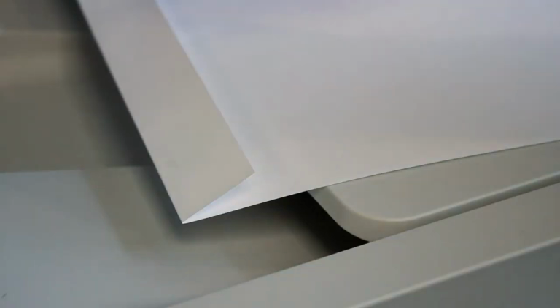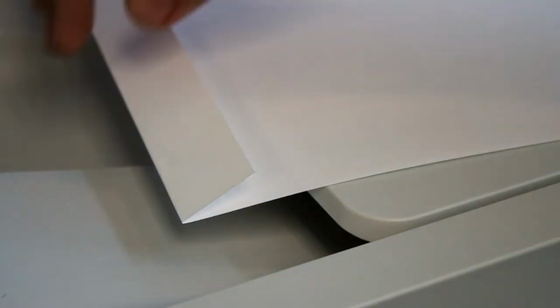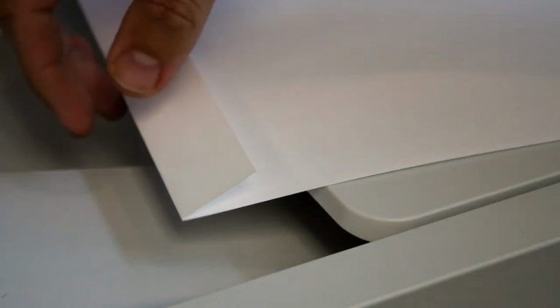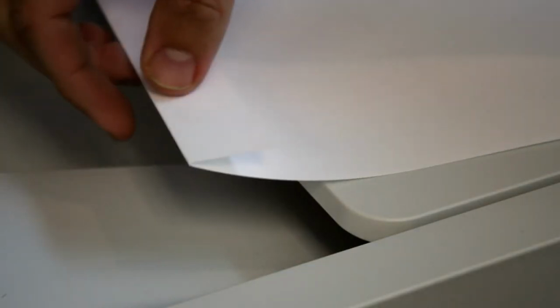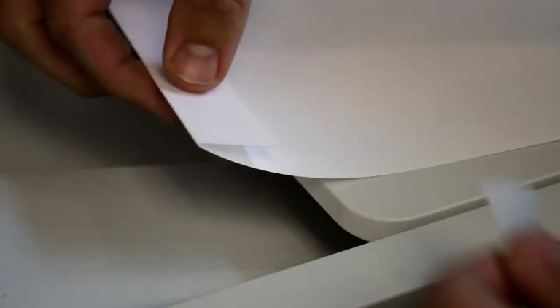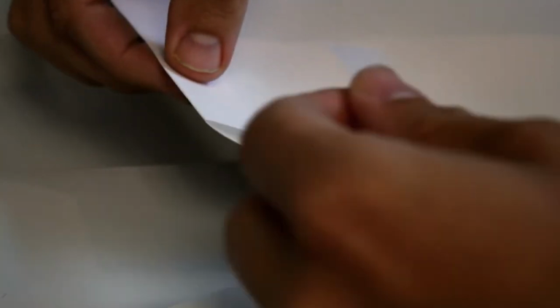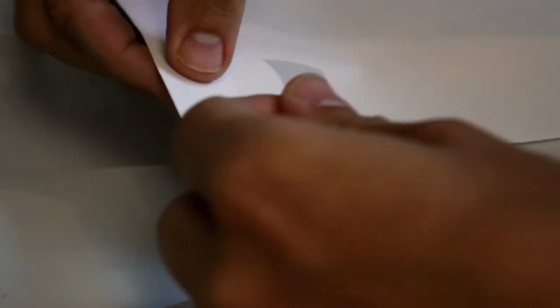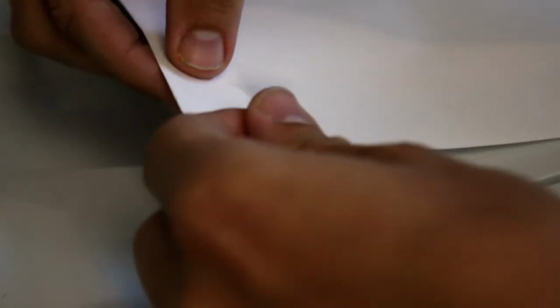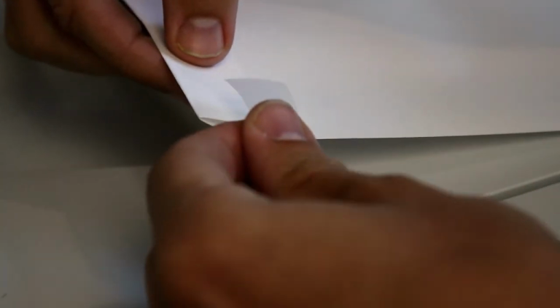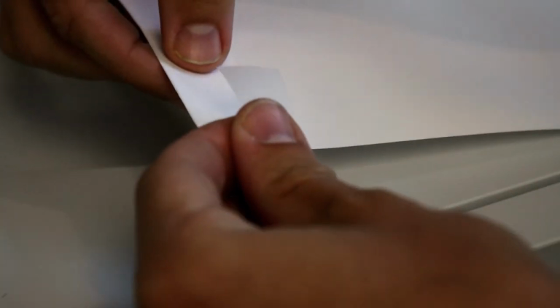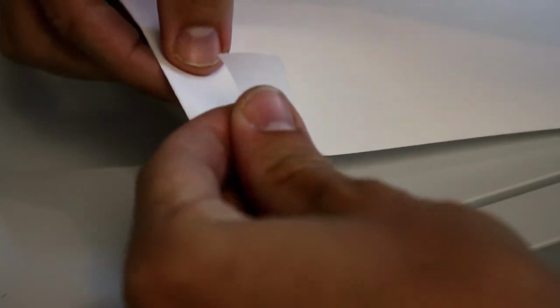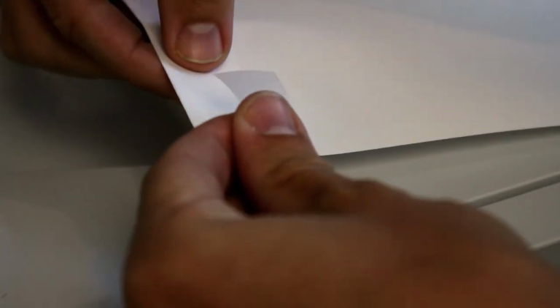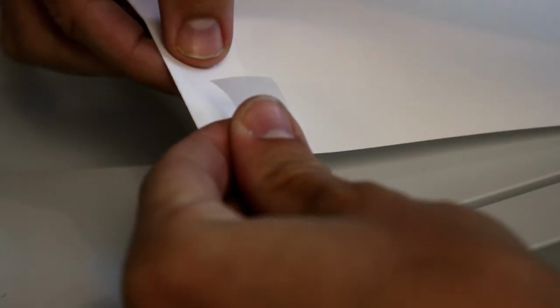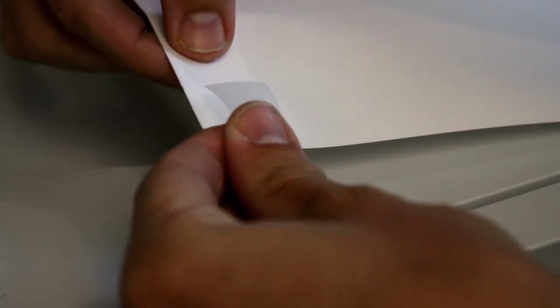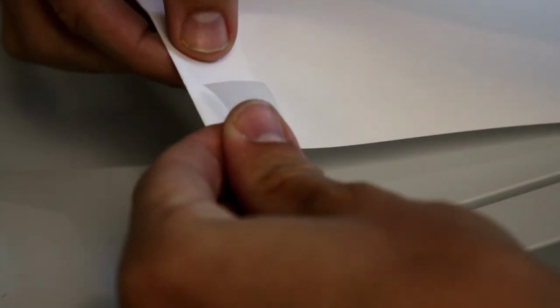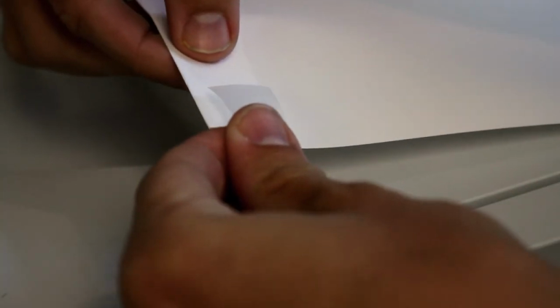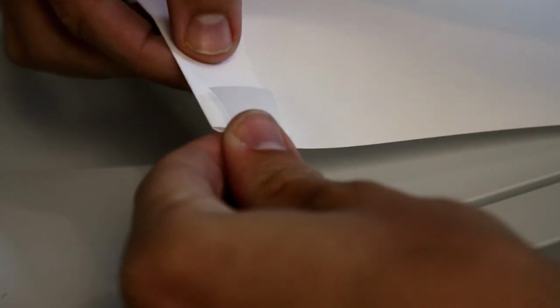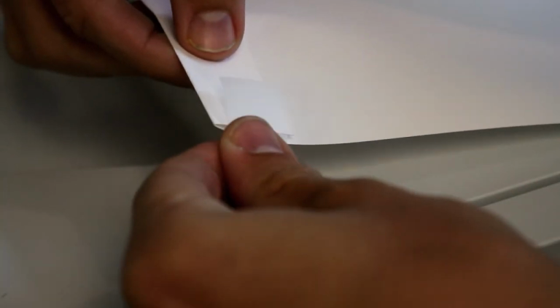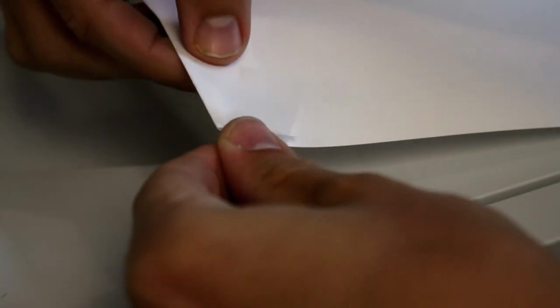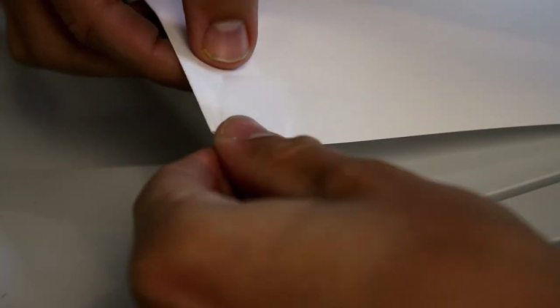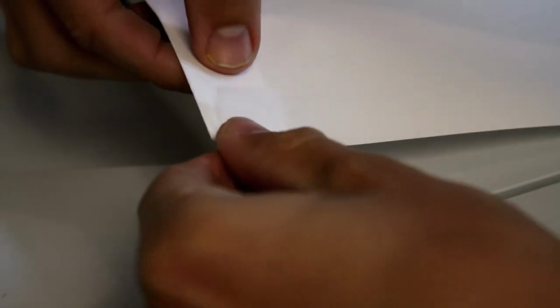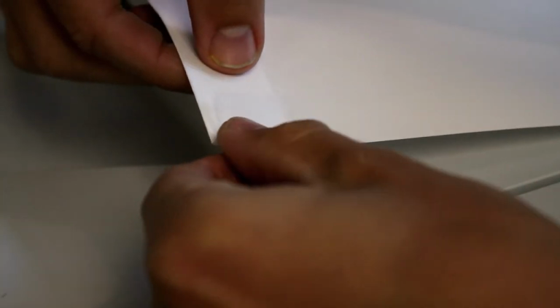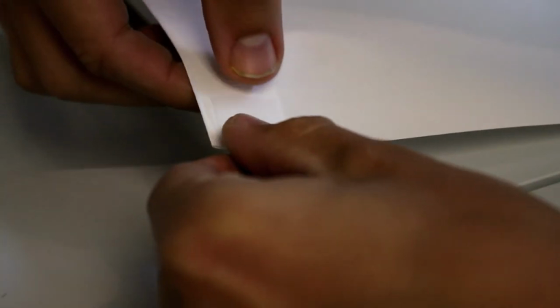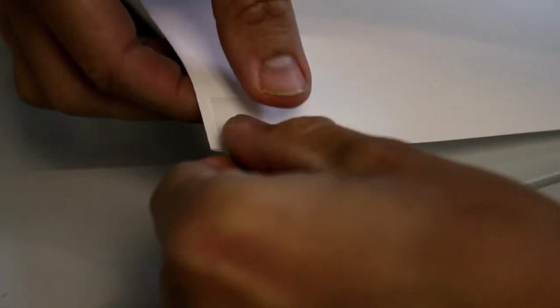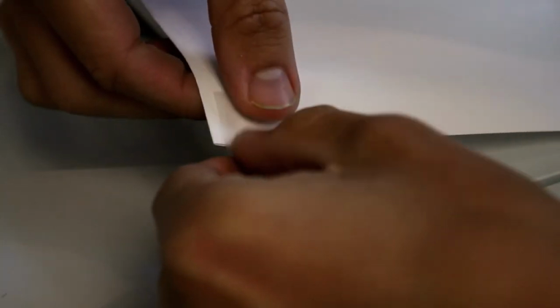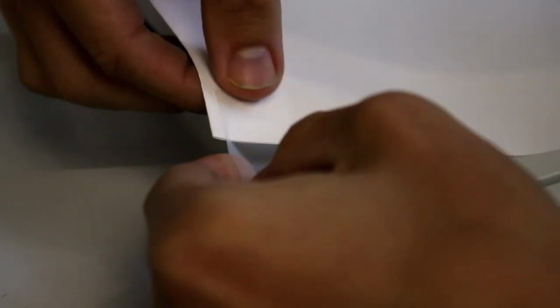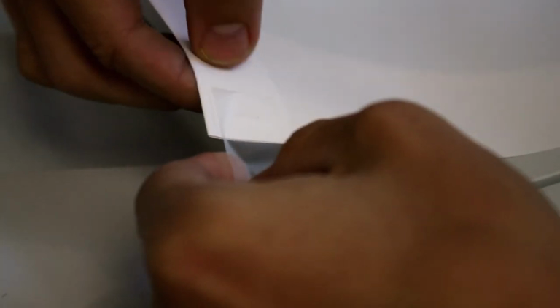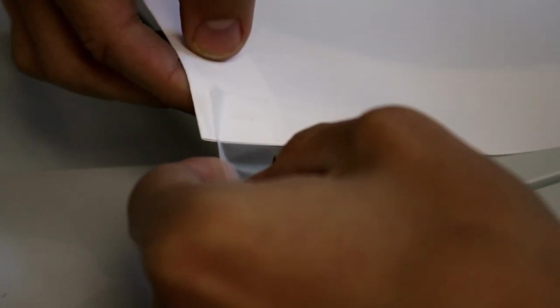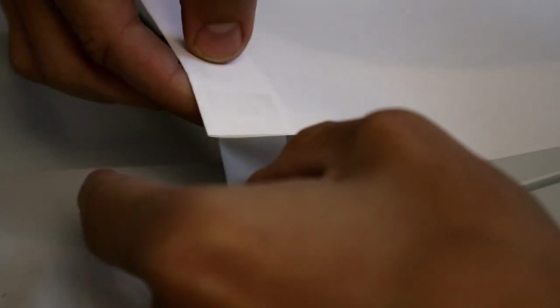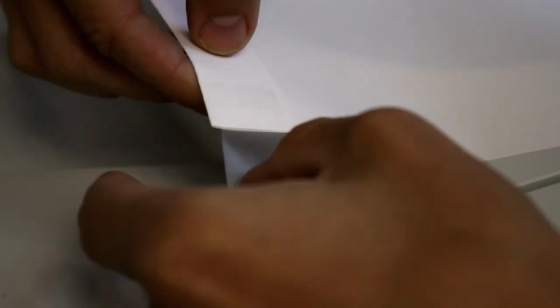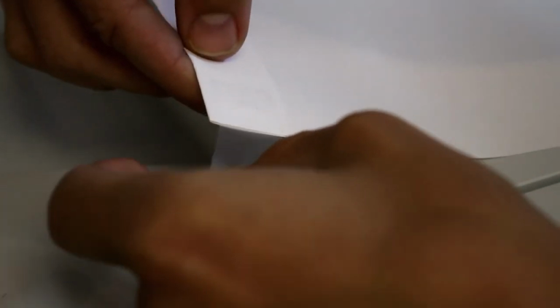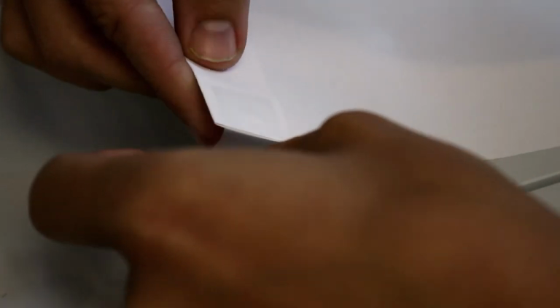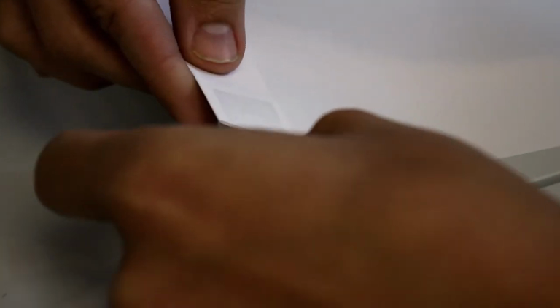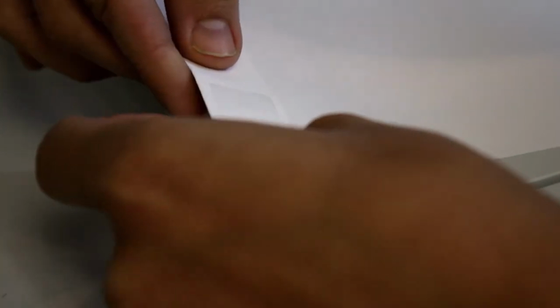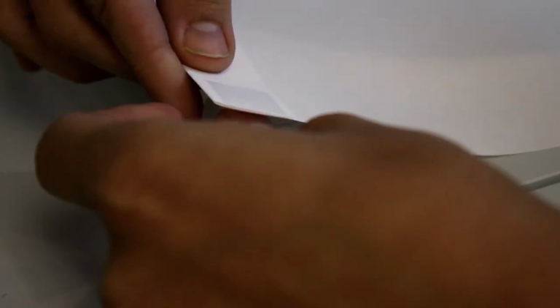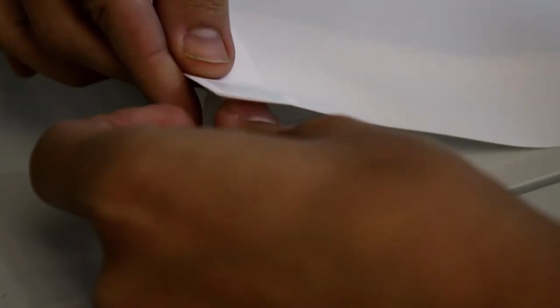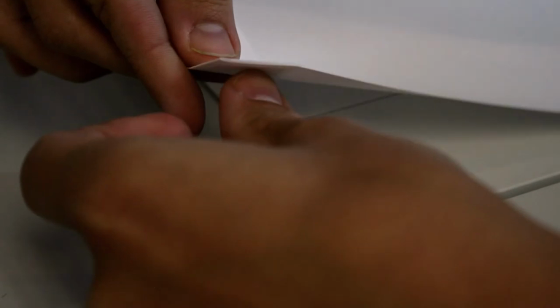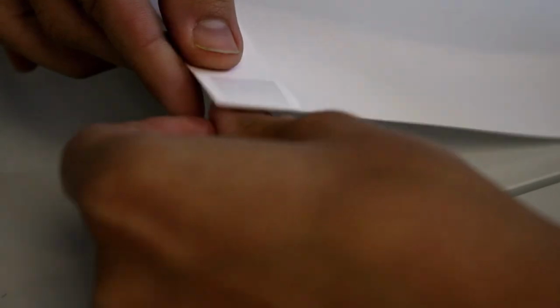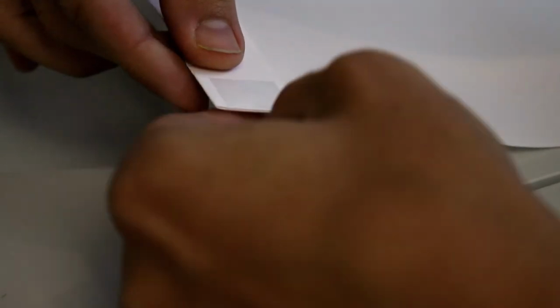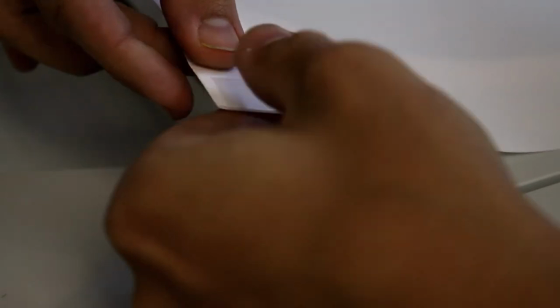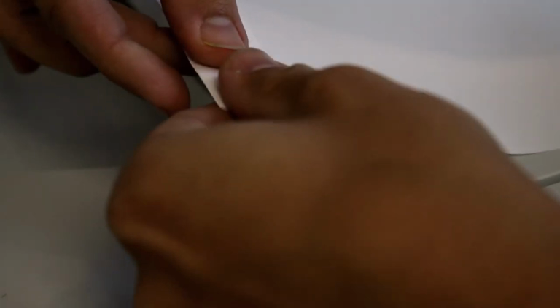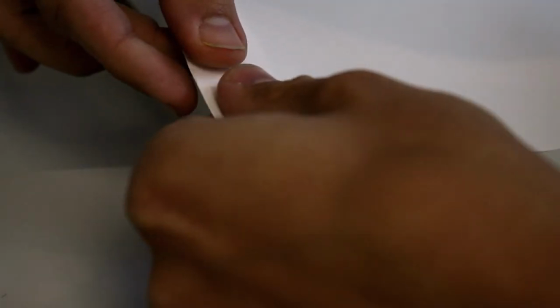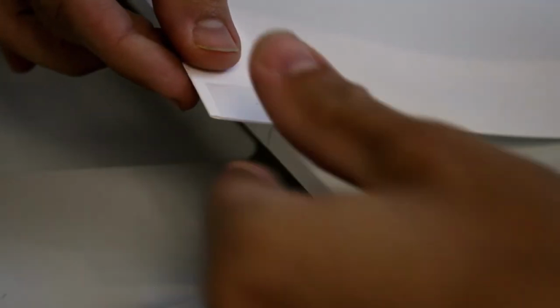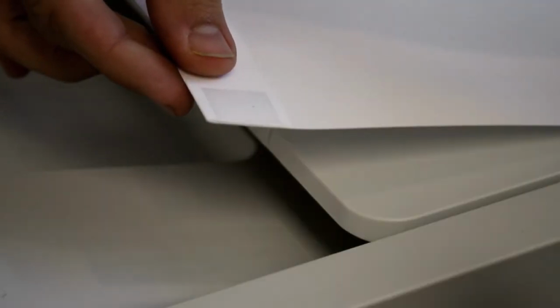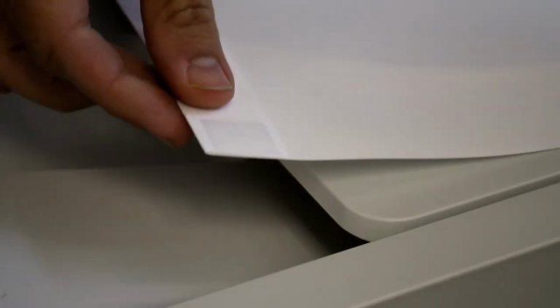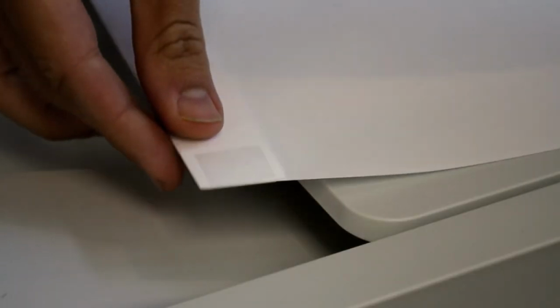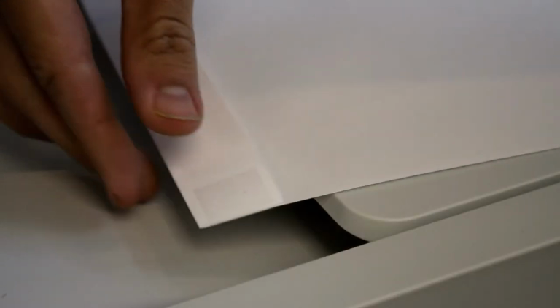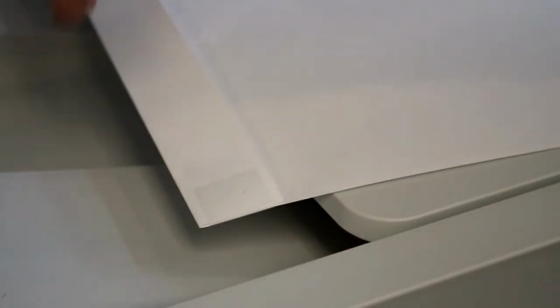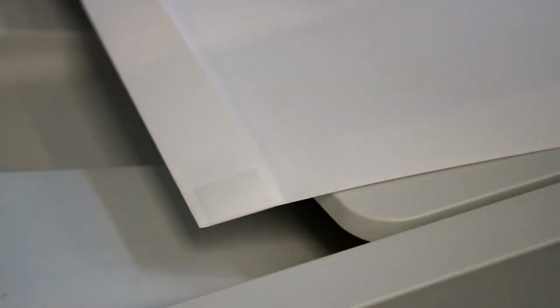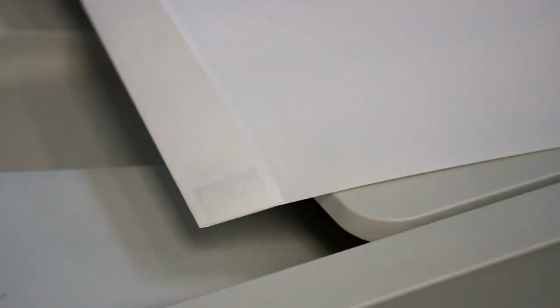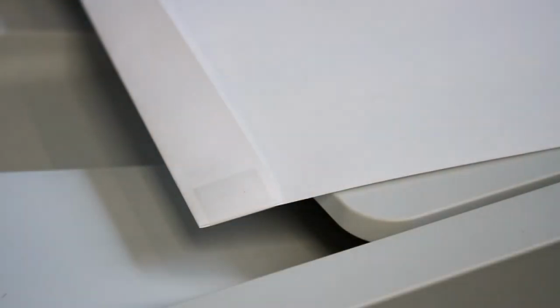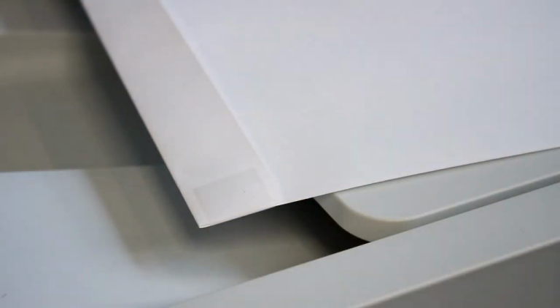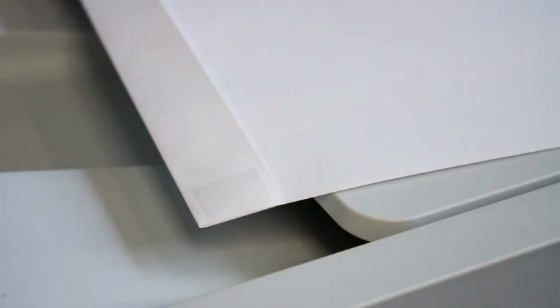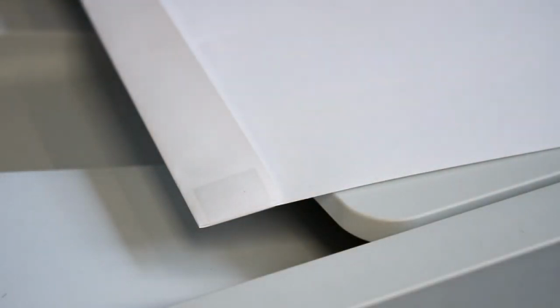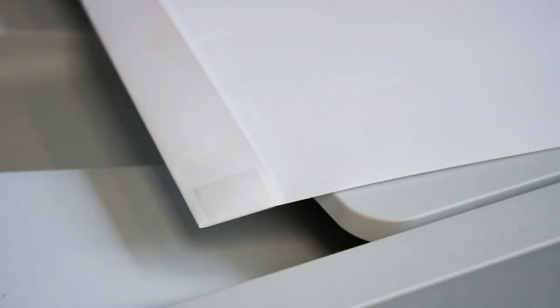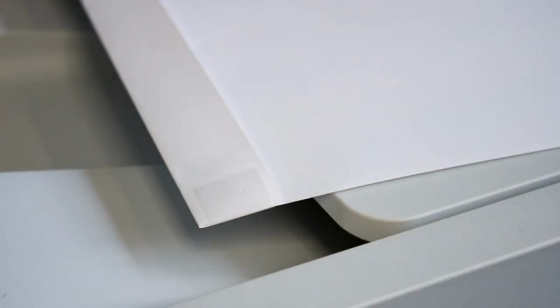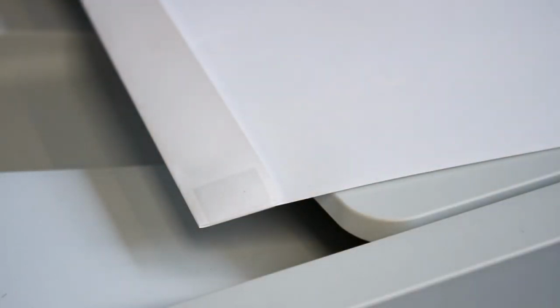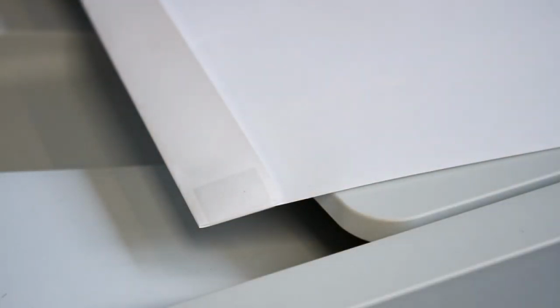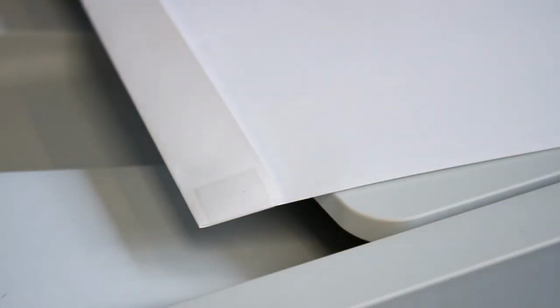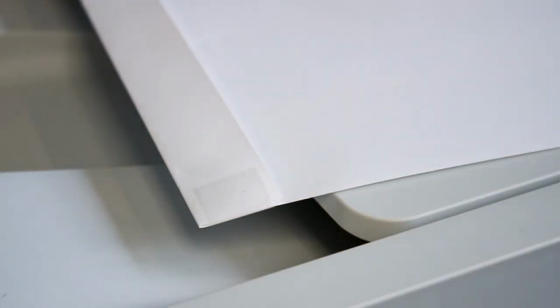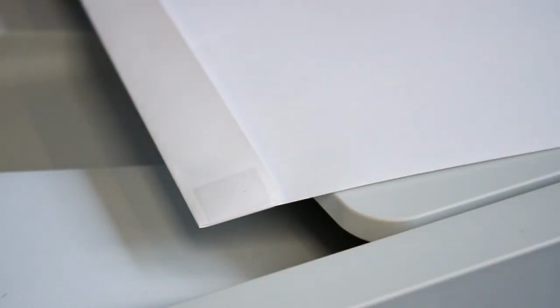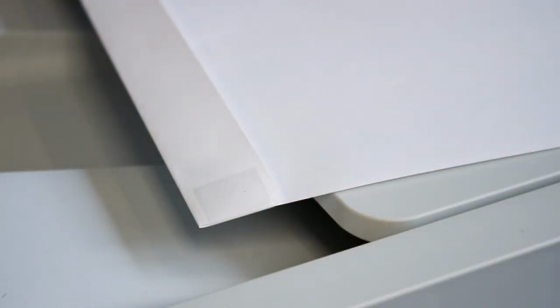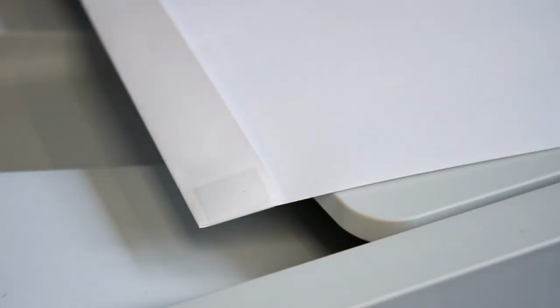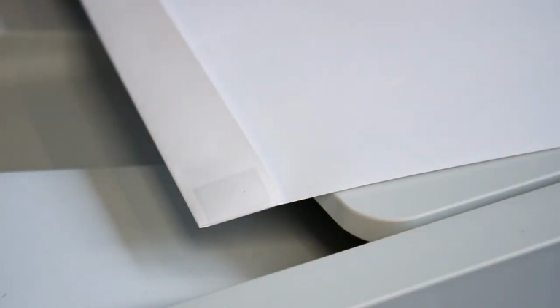A quick tip: to prevent the folded corner of the carrier sheet from touching the print head upon its initial setup pass, tape down the corner closest to the print head.